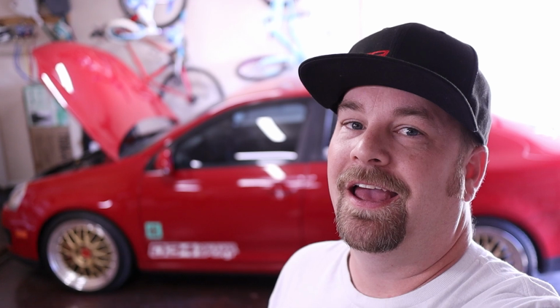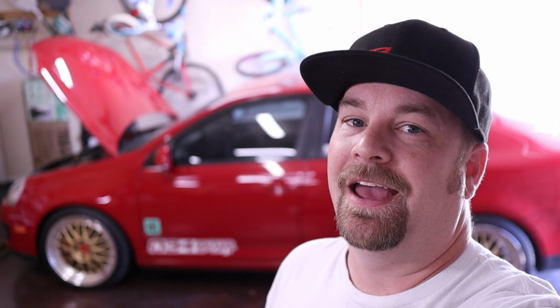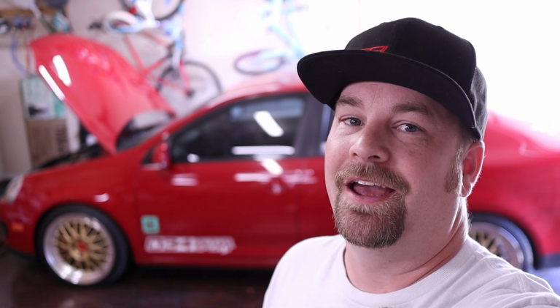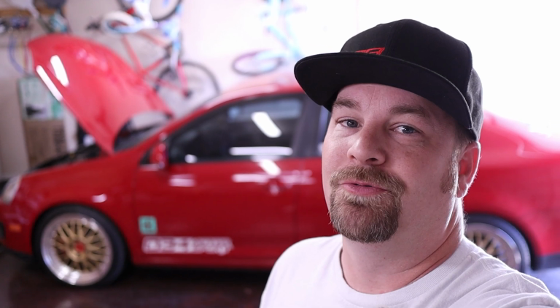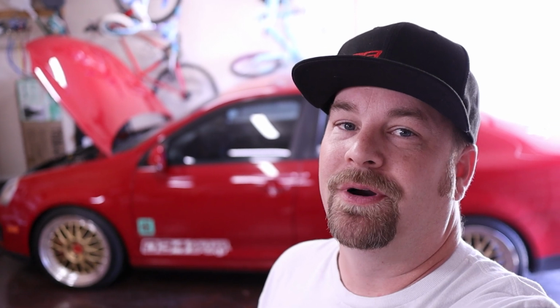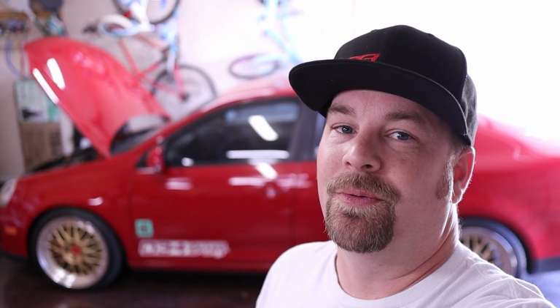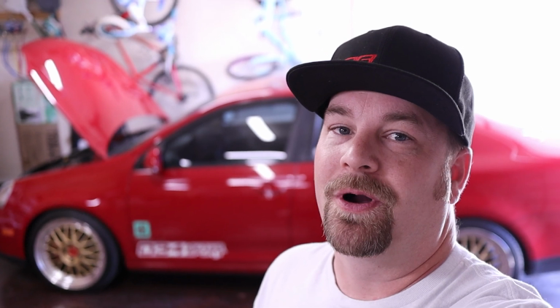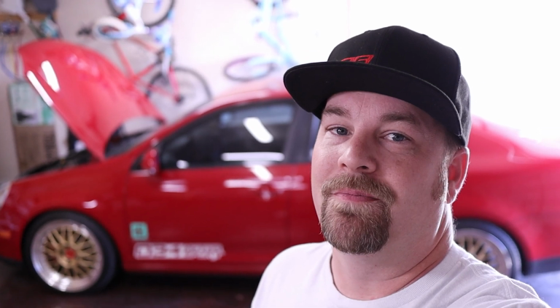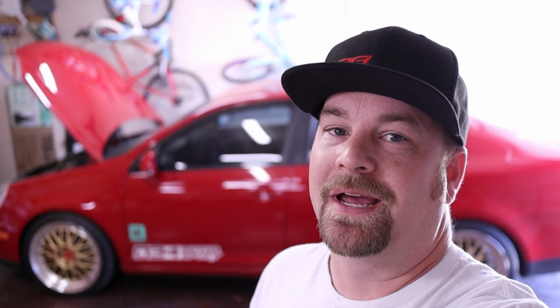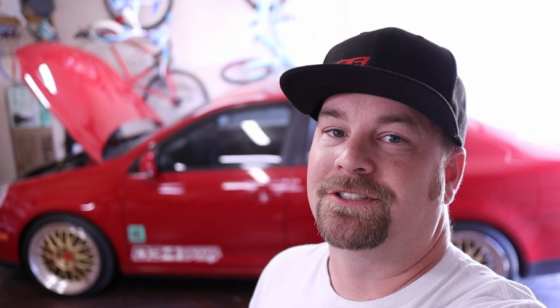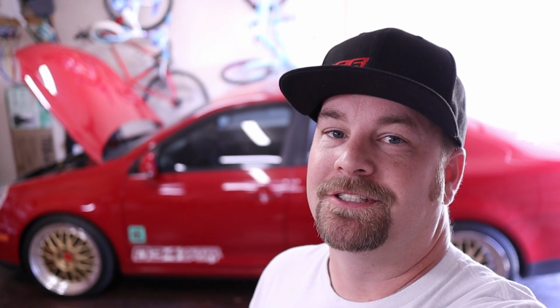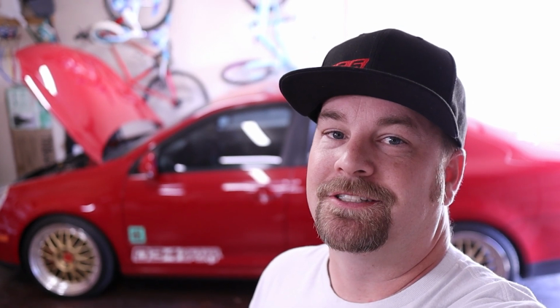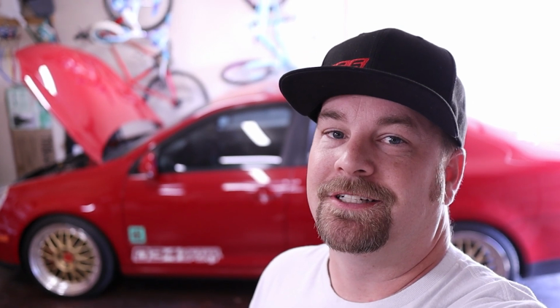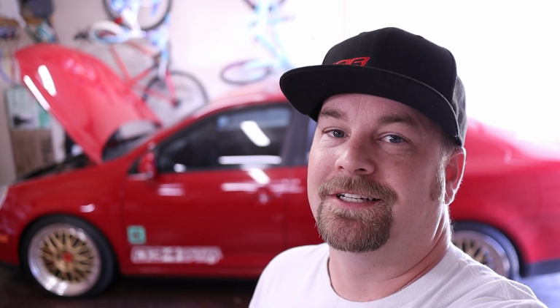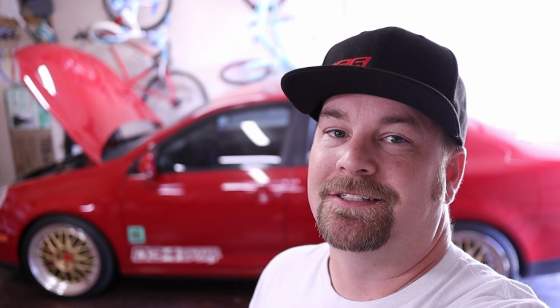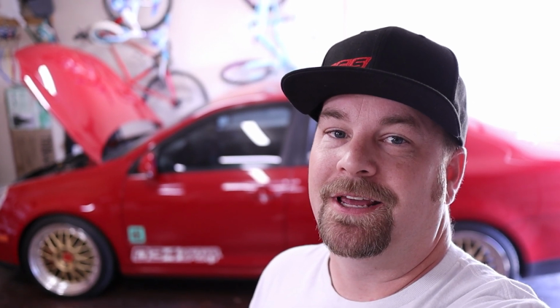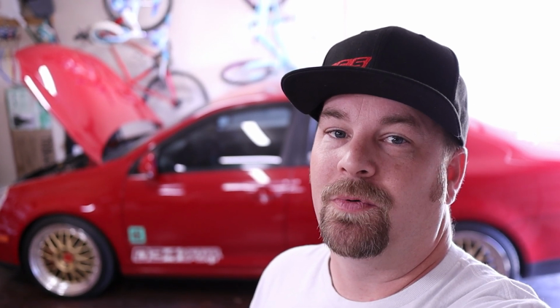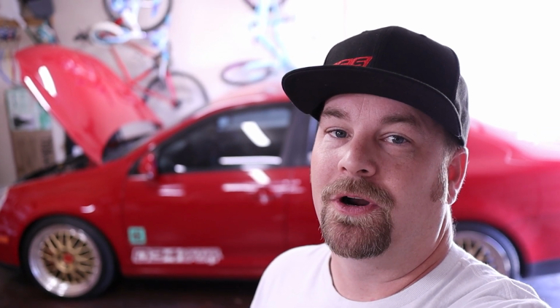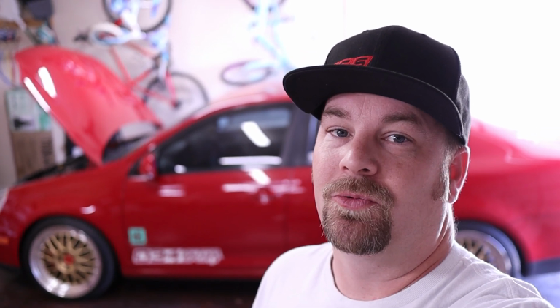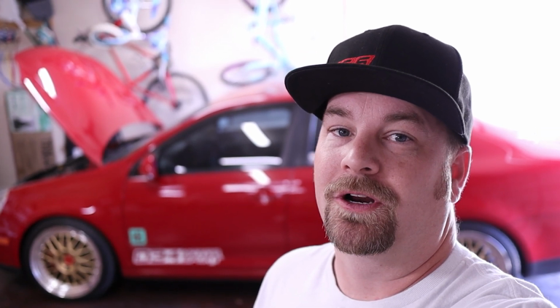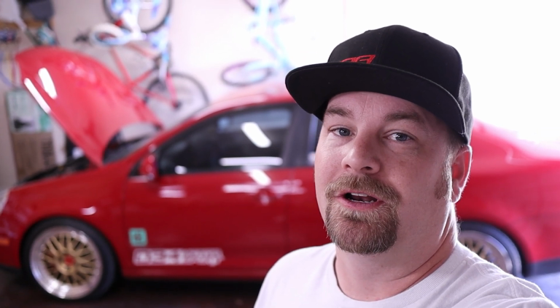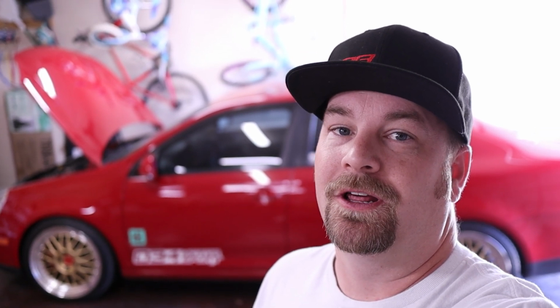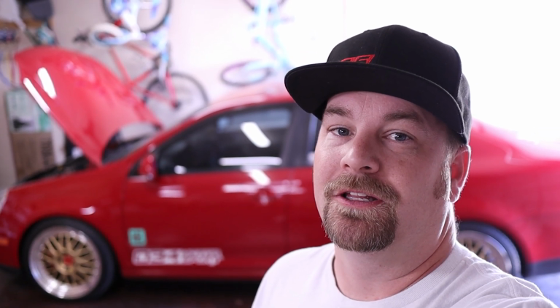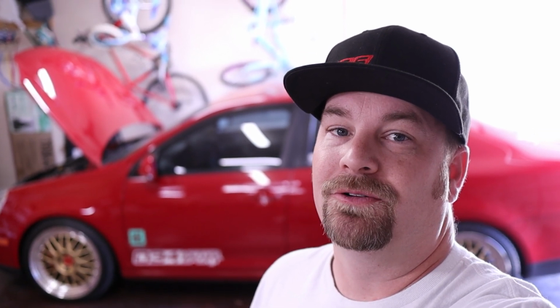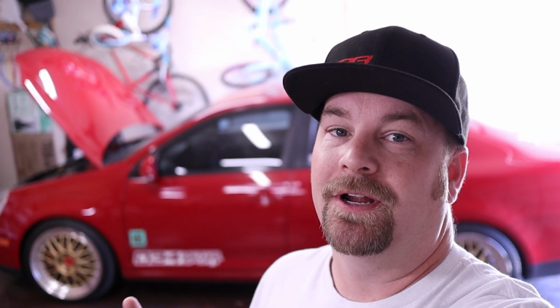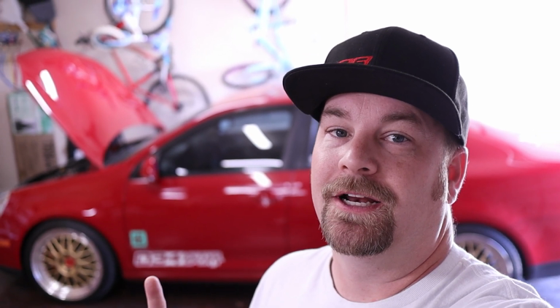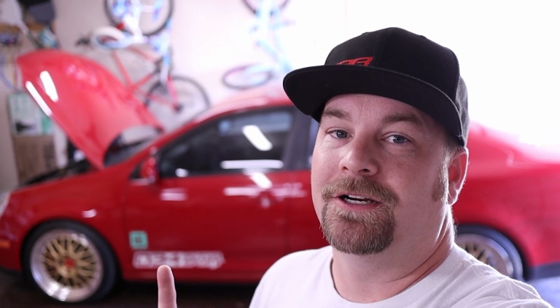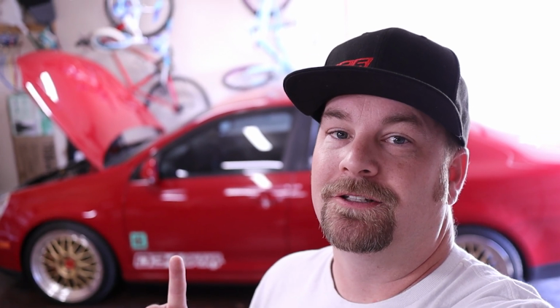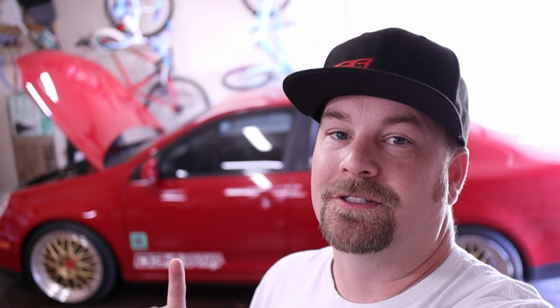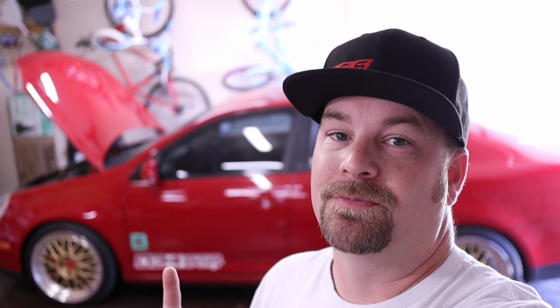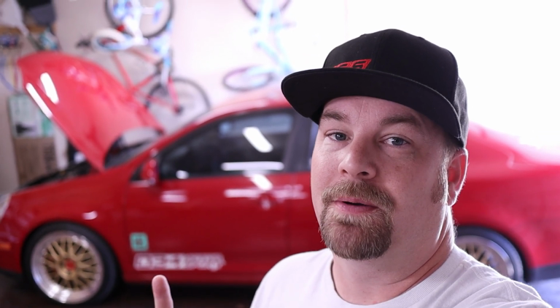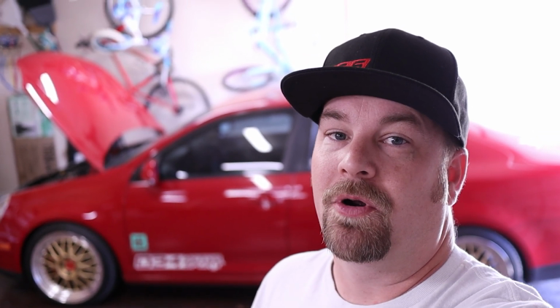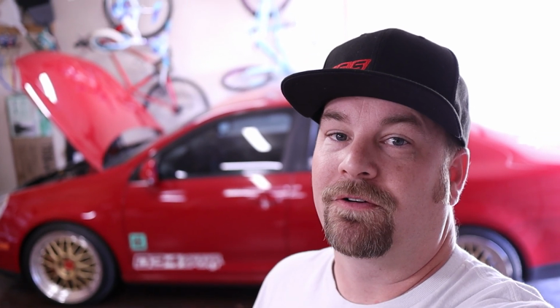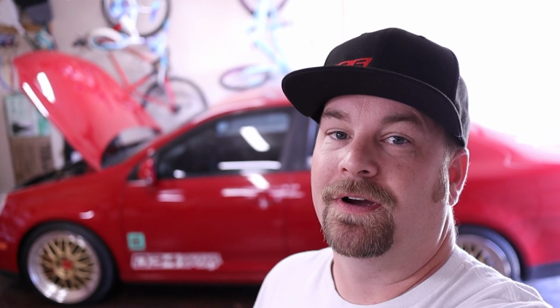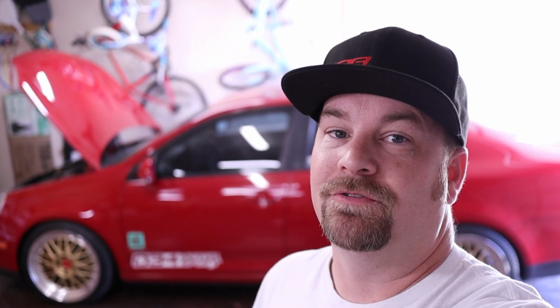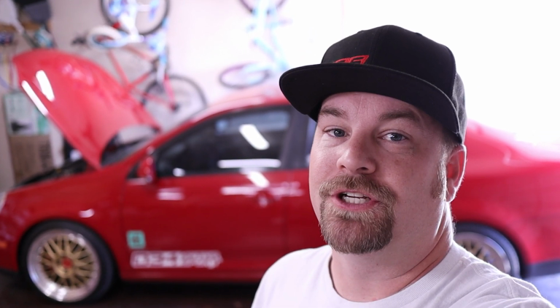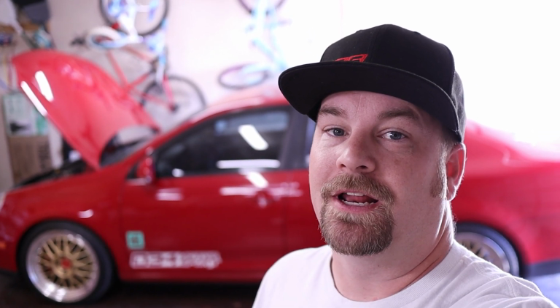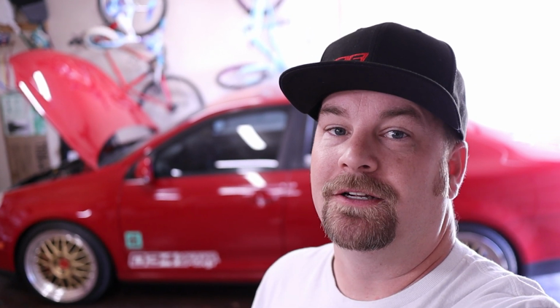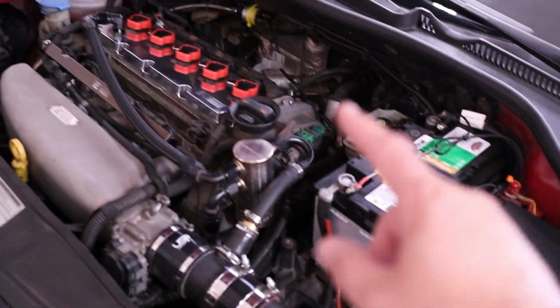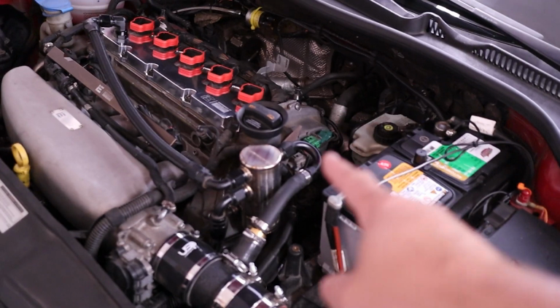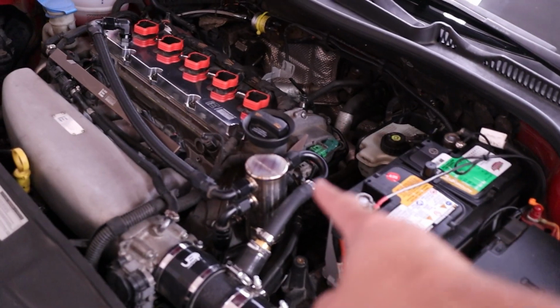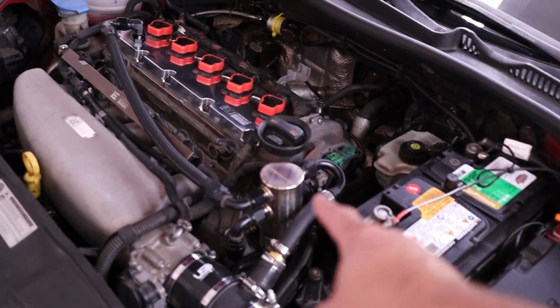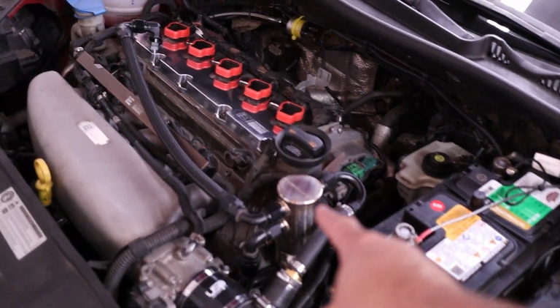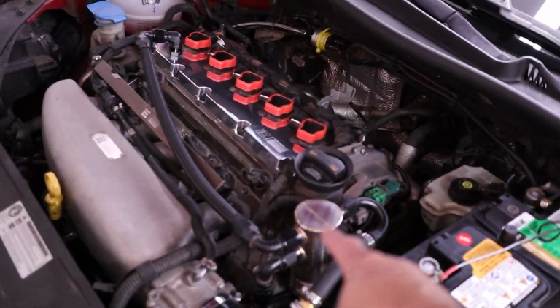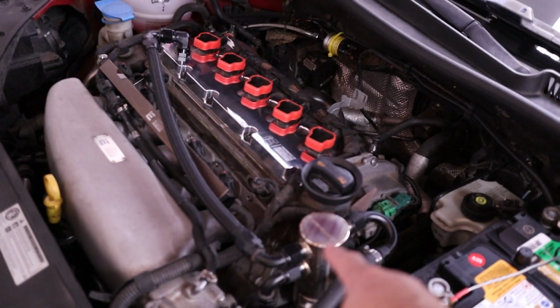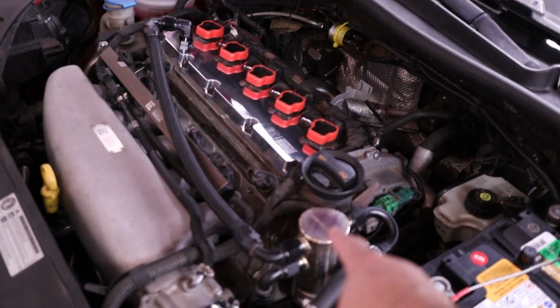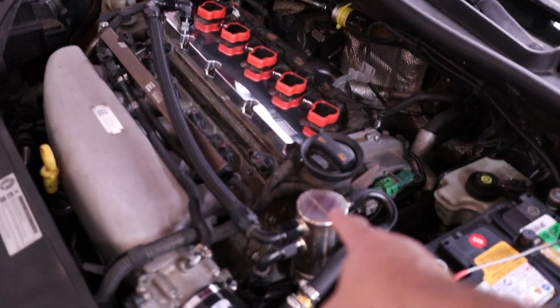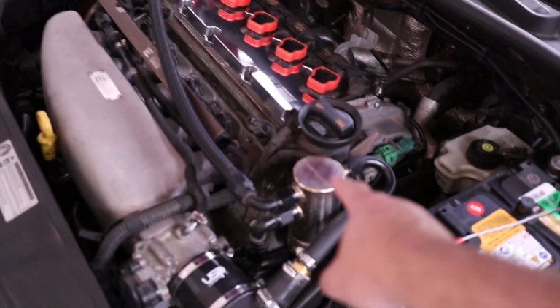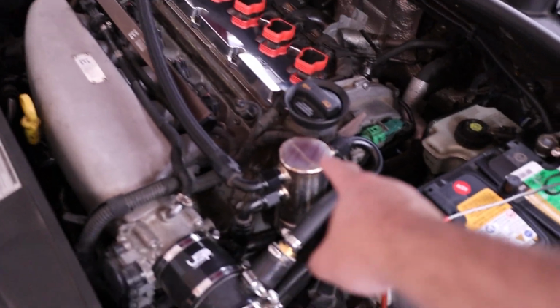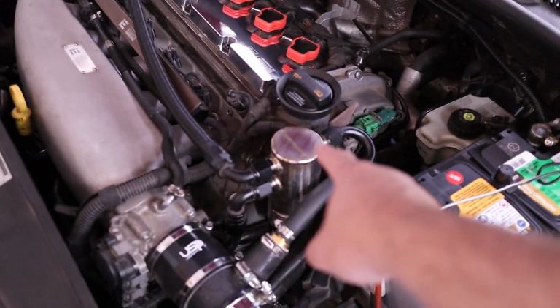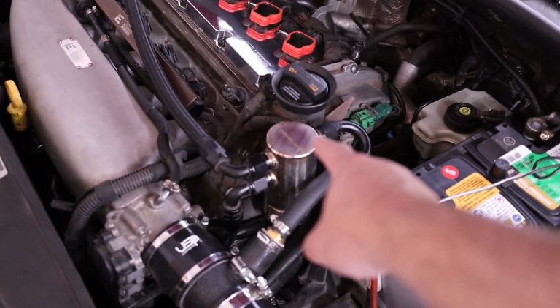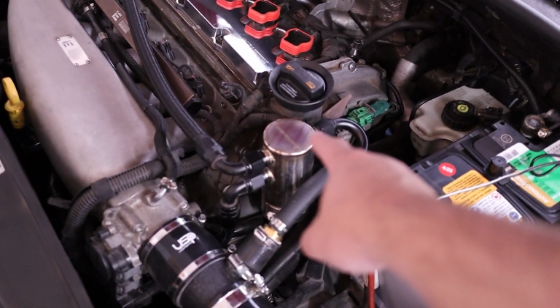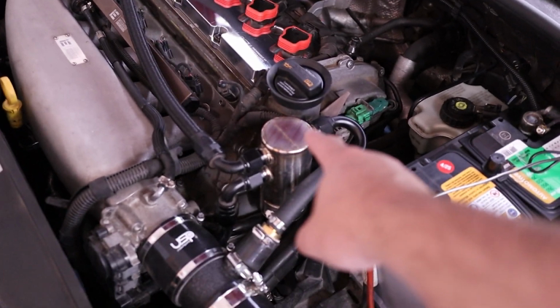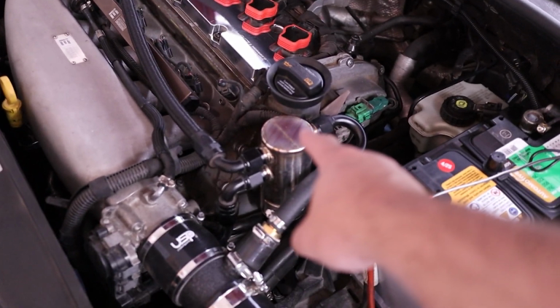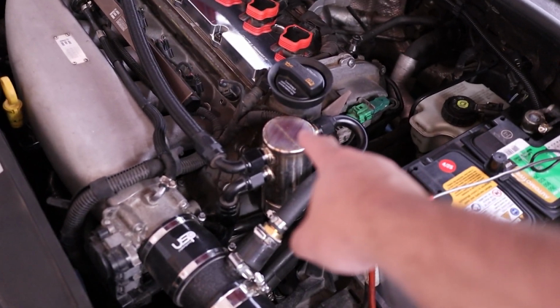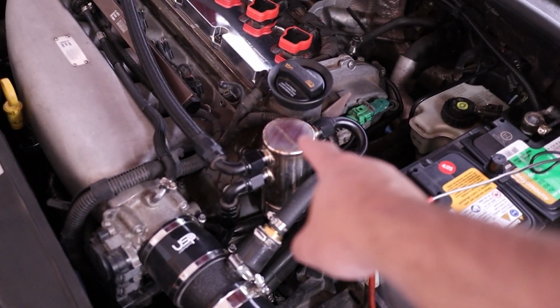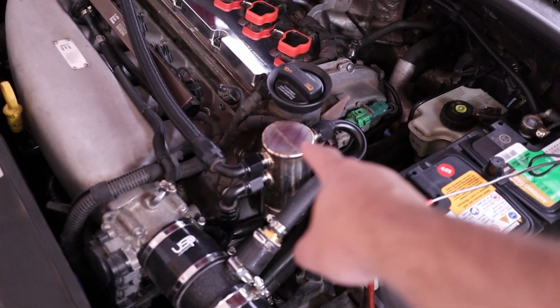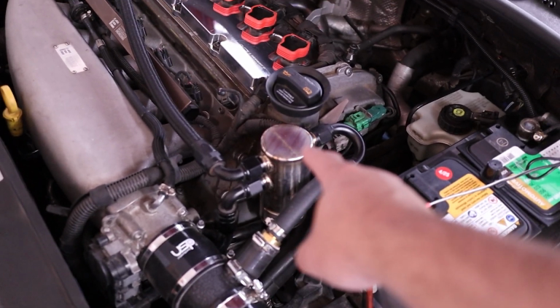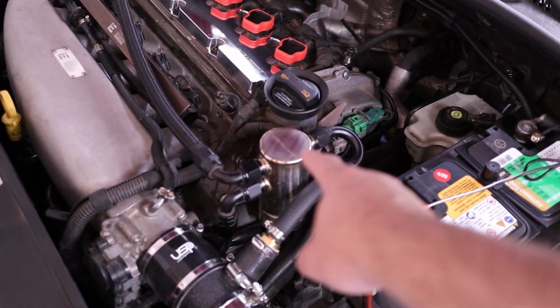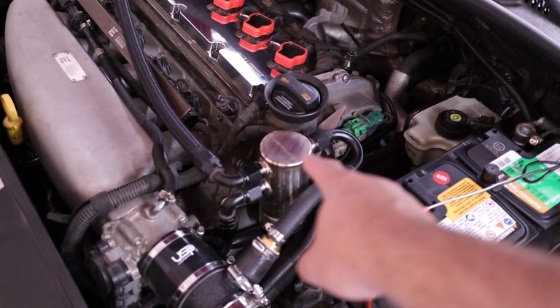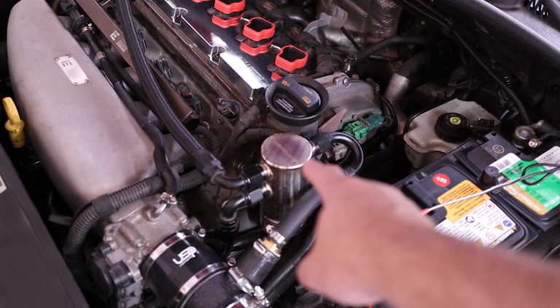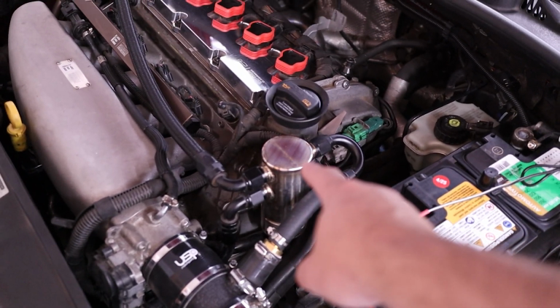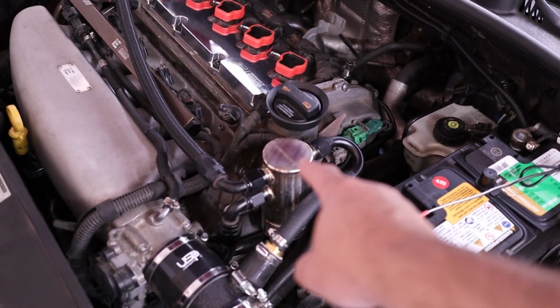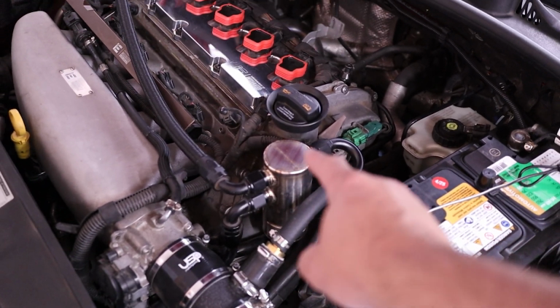Hey, hey everybody. Welcome back. It's good to see you. Today we are working on Little Red here. This is my Mark V Jetta. And today's video is all about this catch can setup right here.